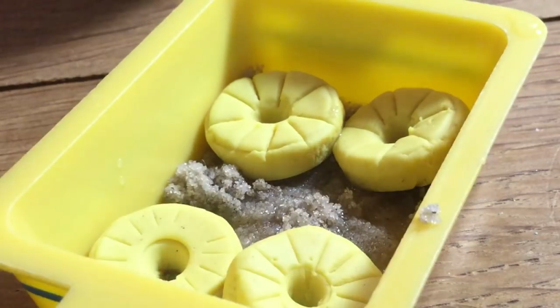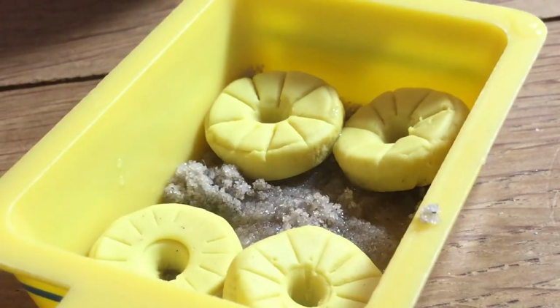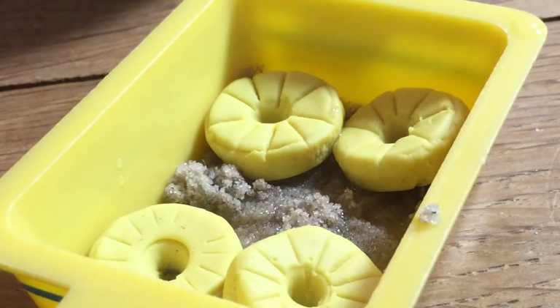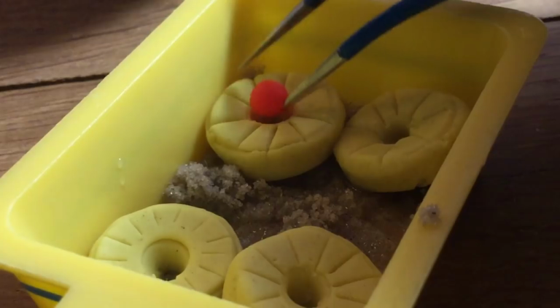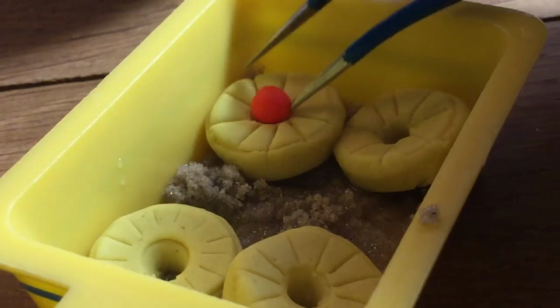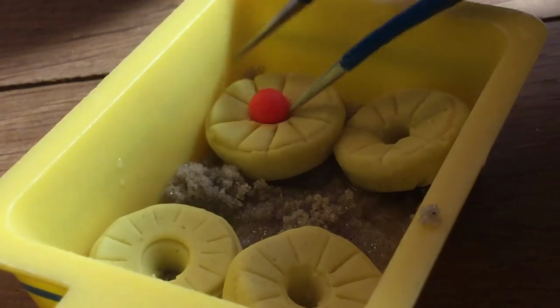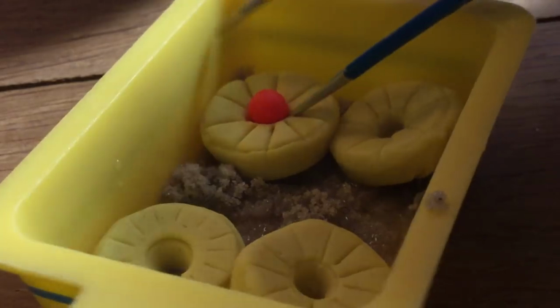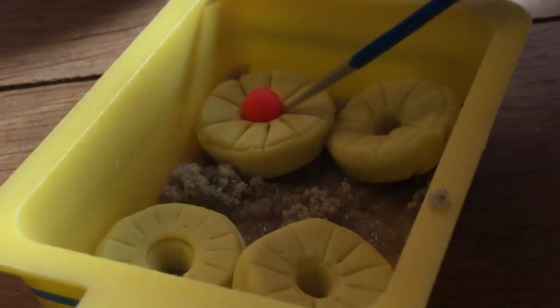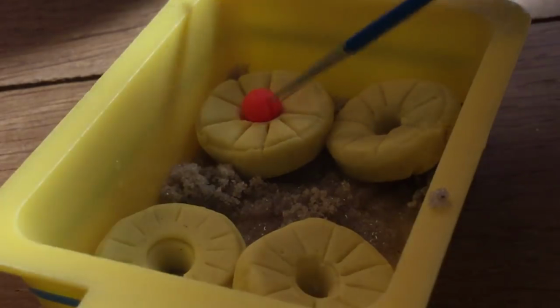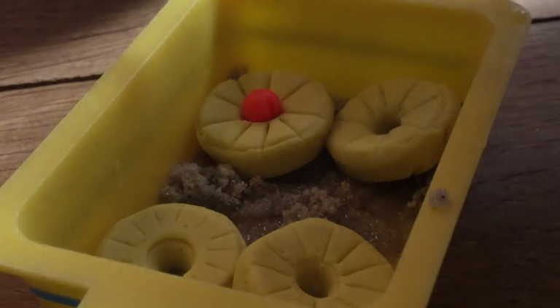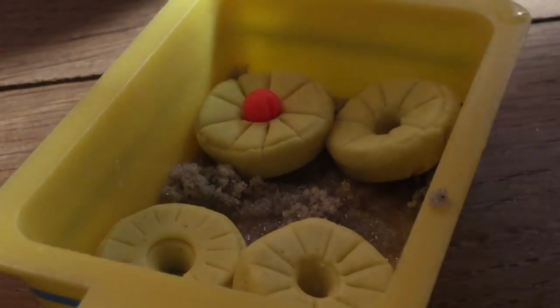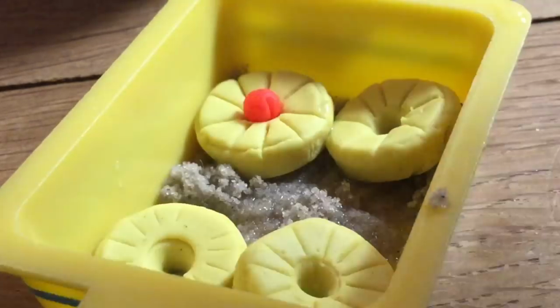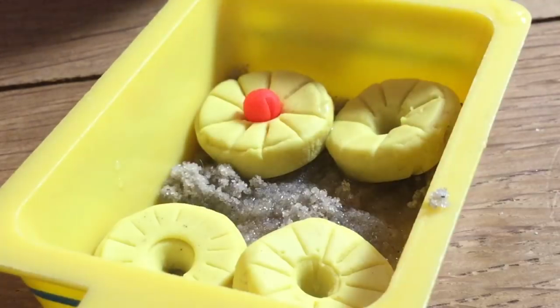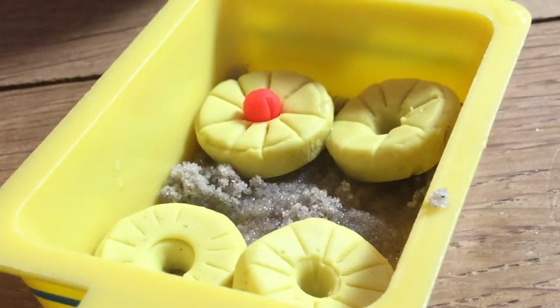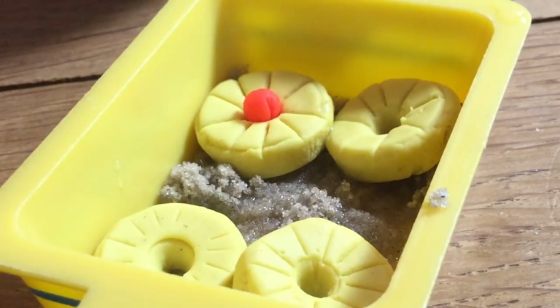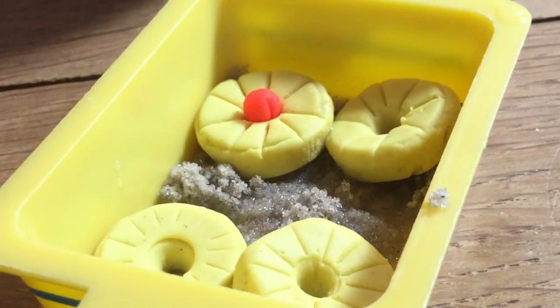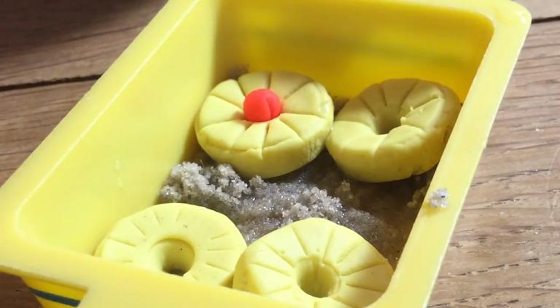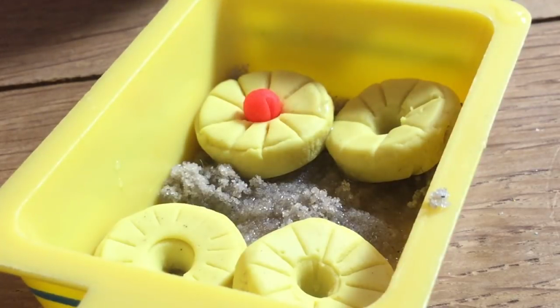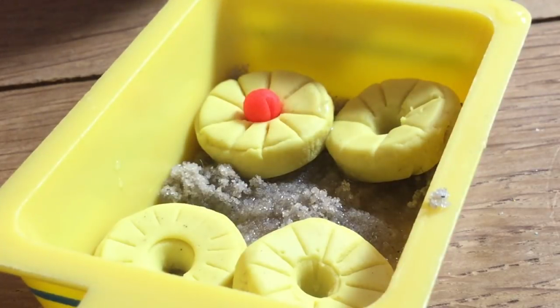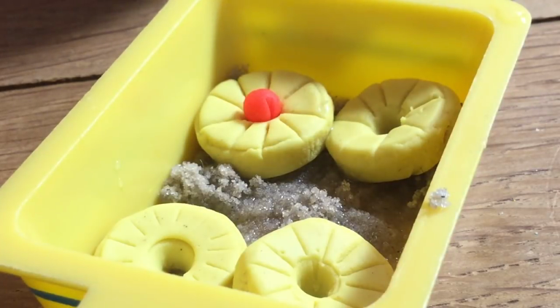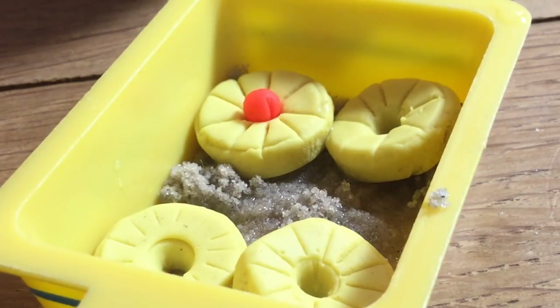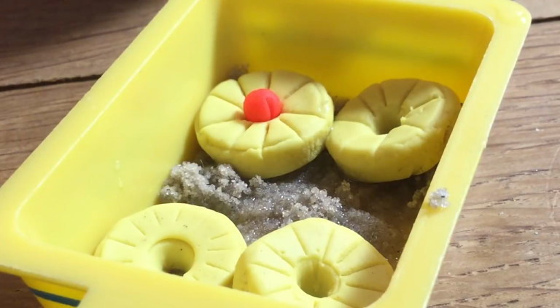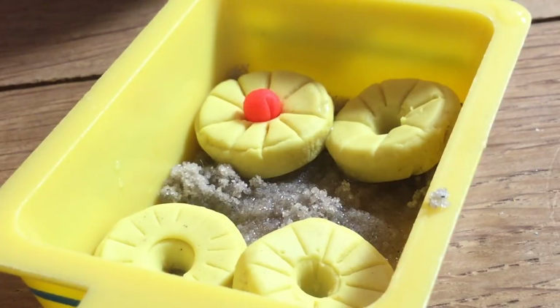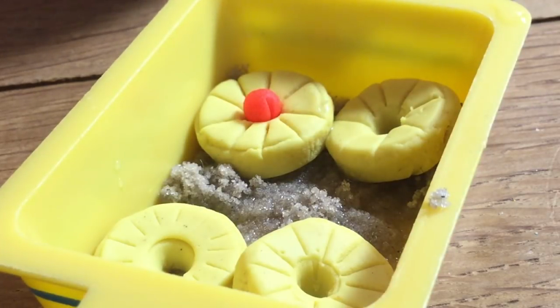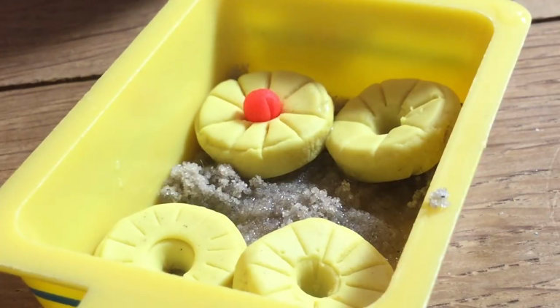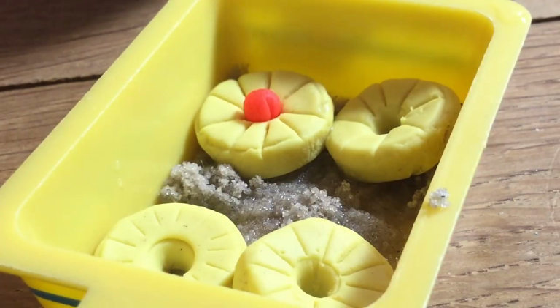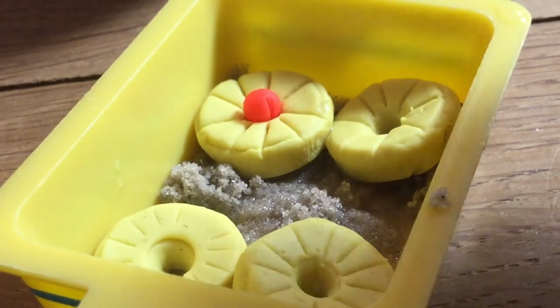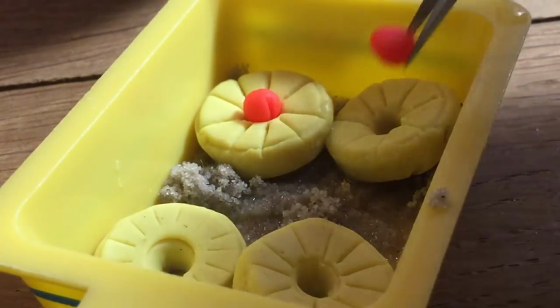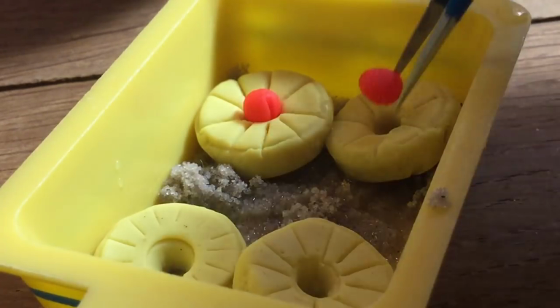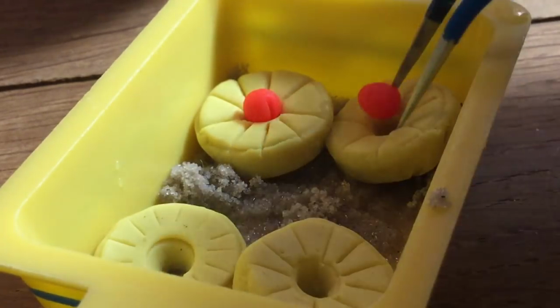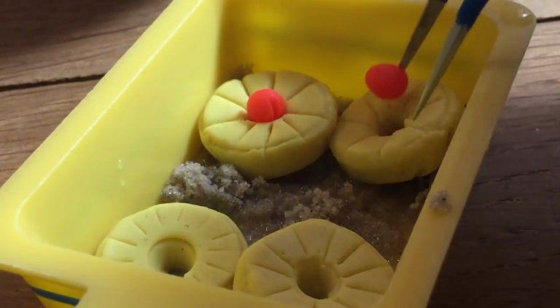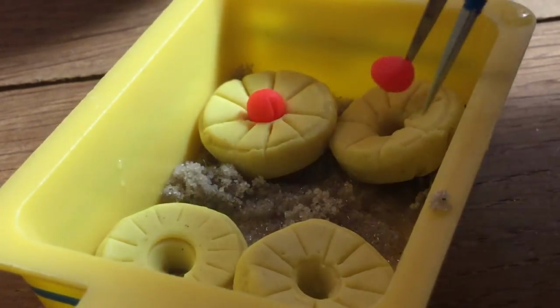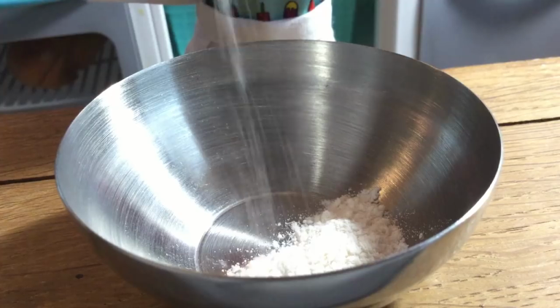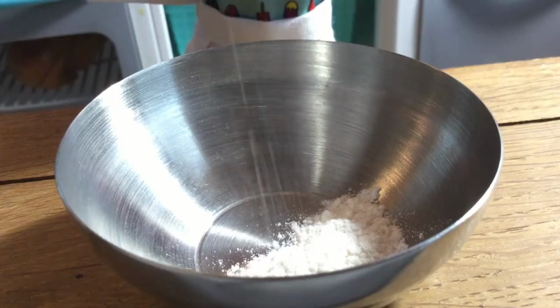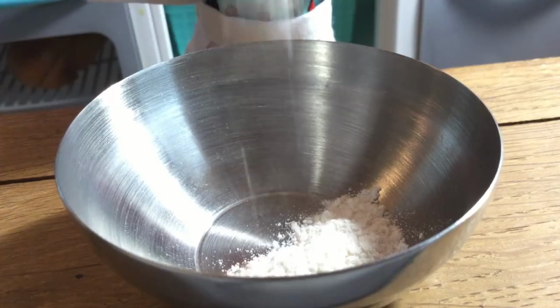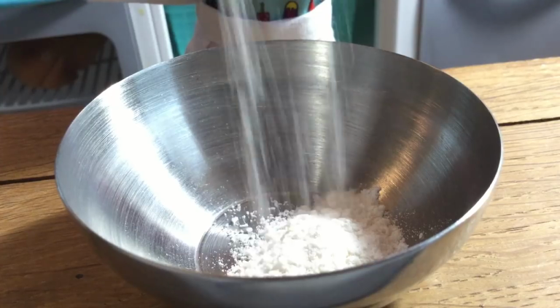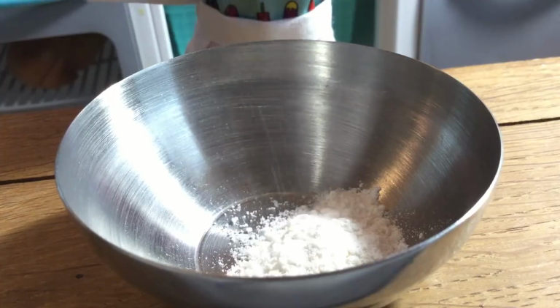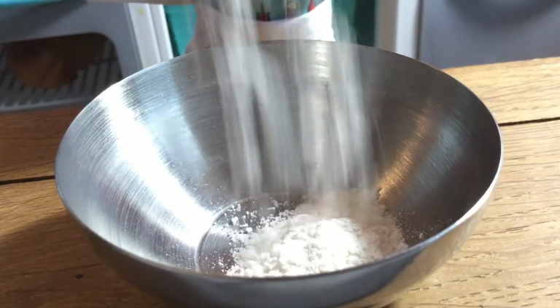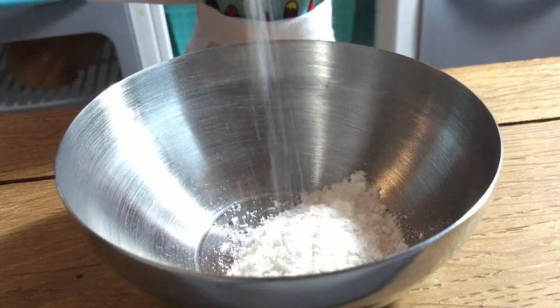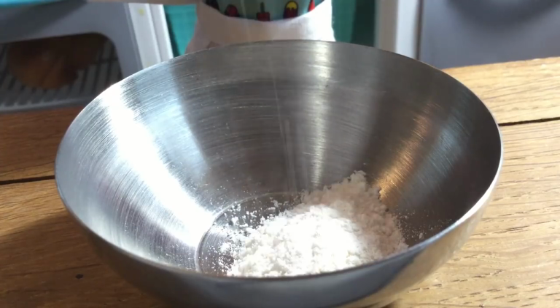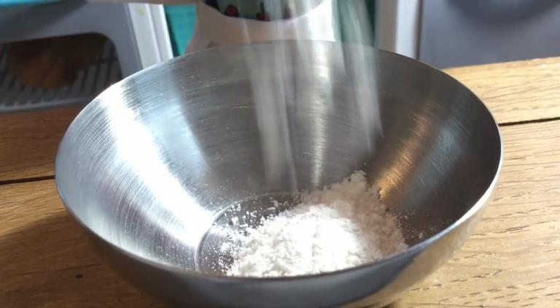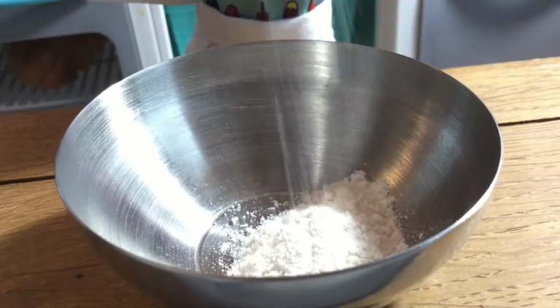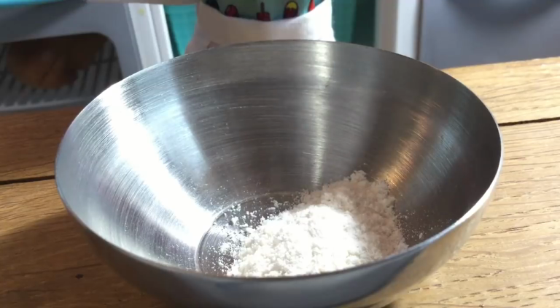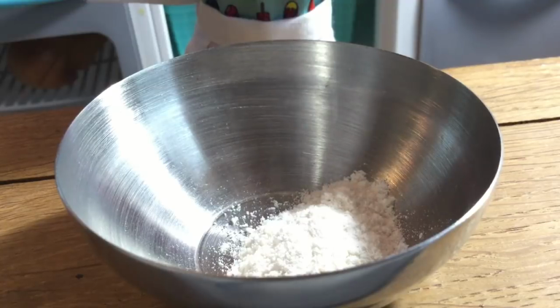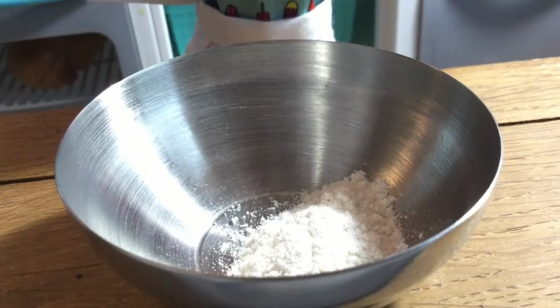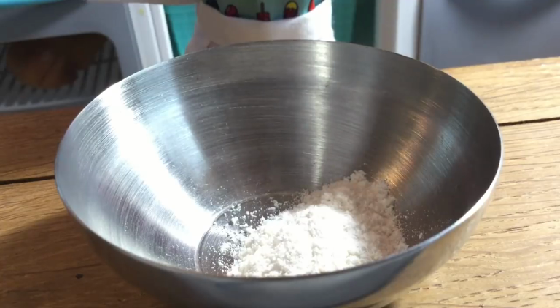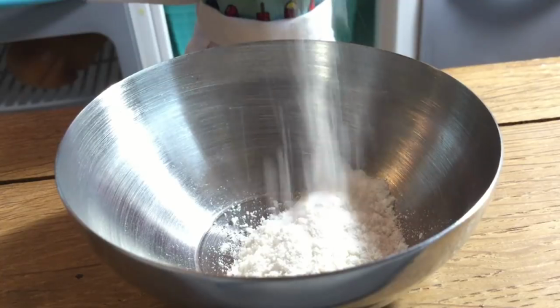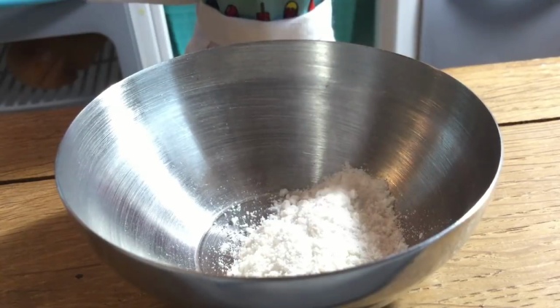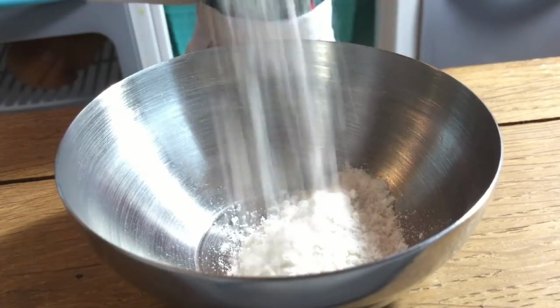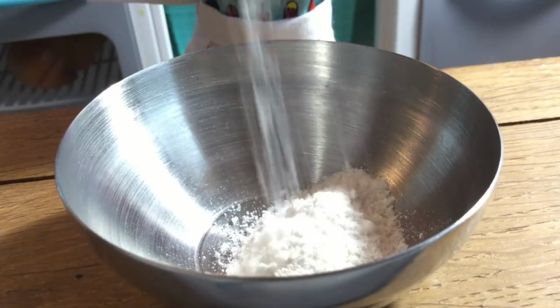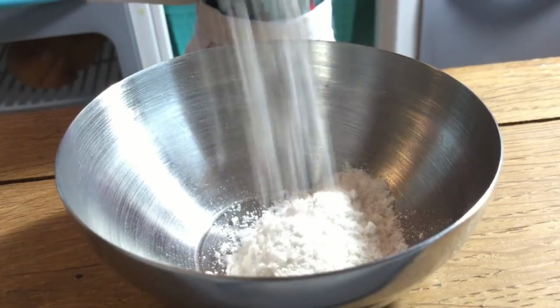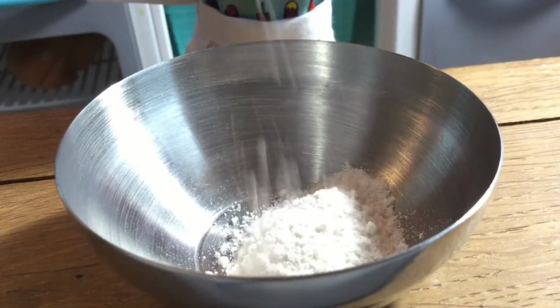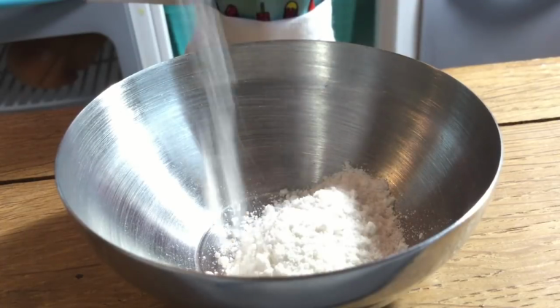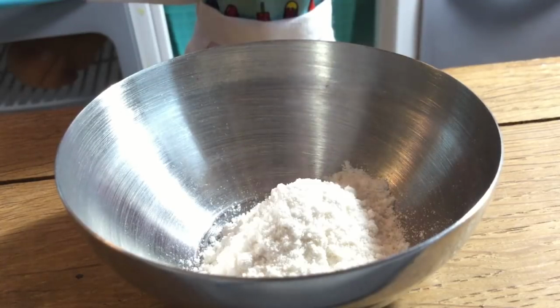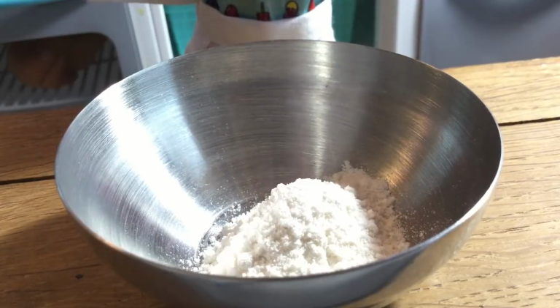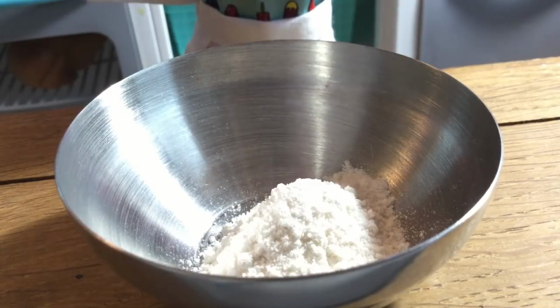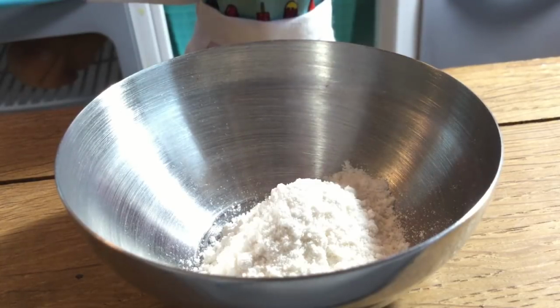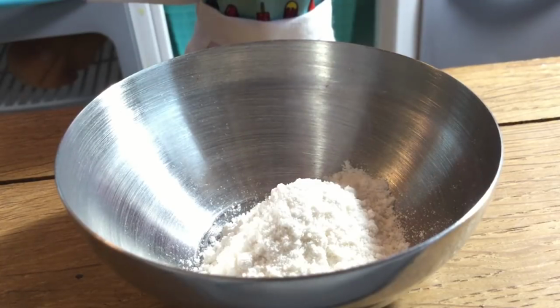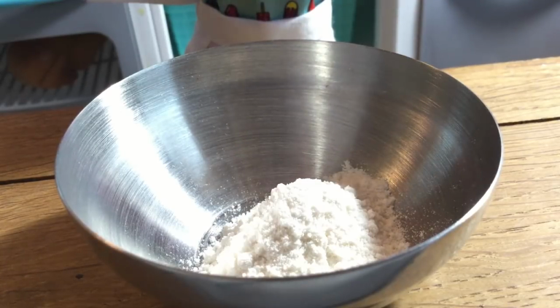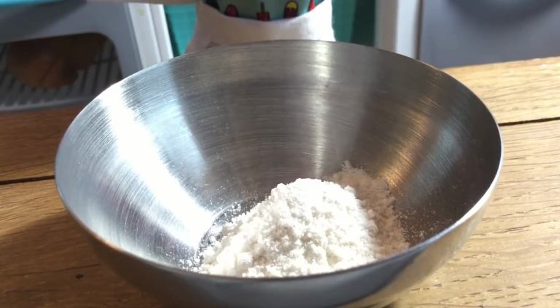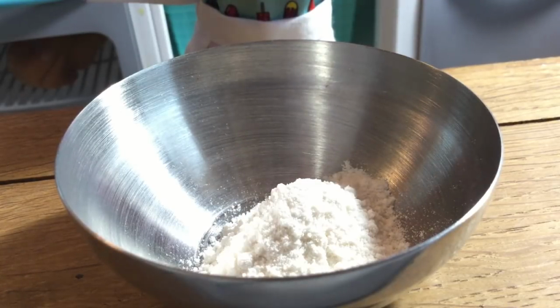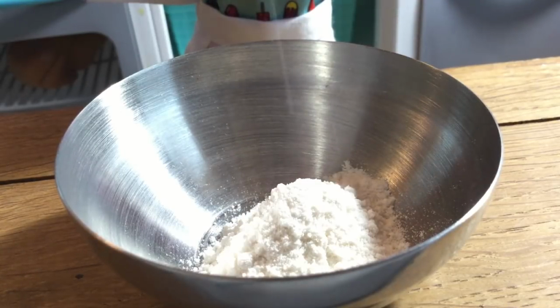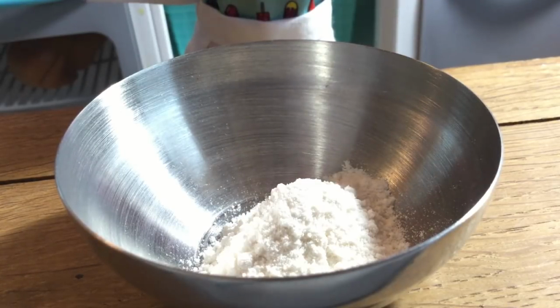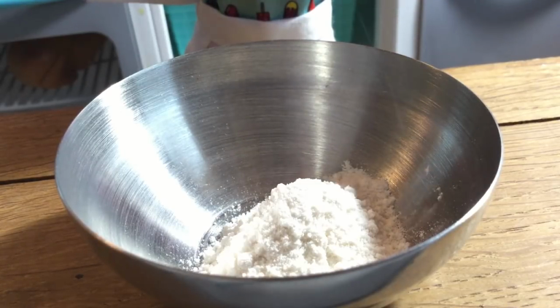Place the cherries in the center of the rings and set aside. In a large bowl, mix together your flour, baking powder, and salt.